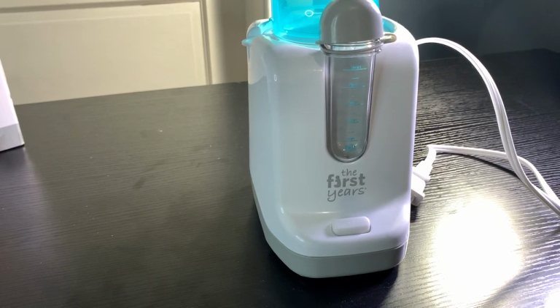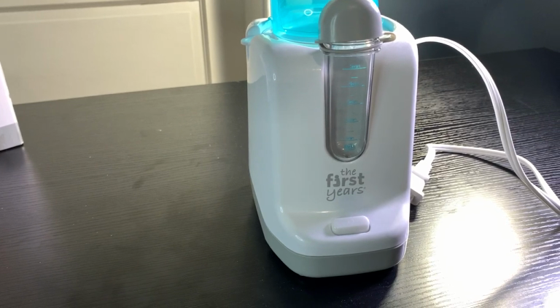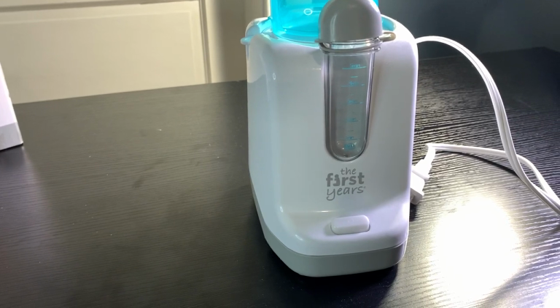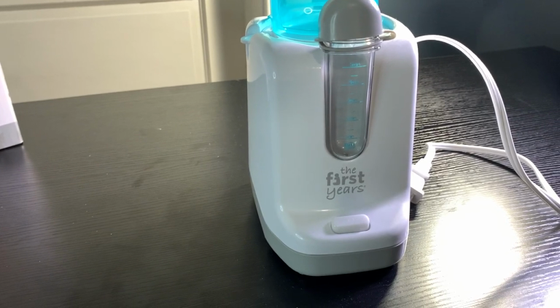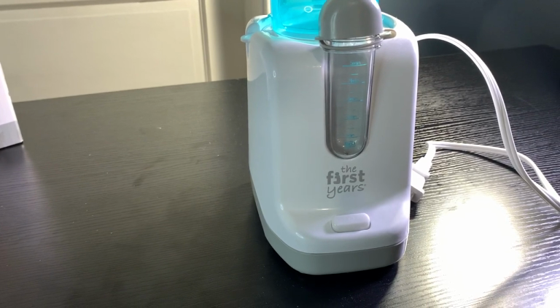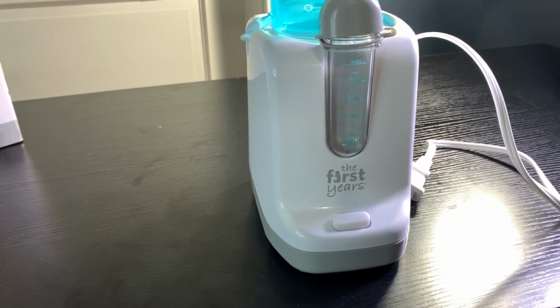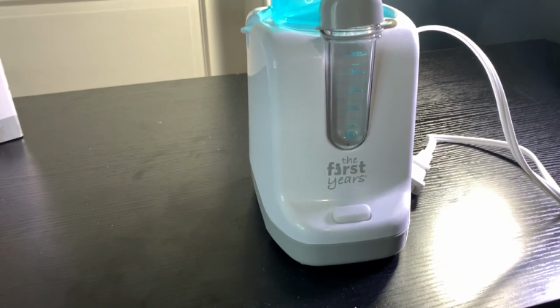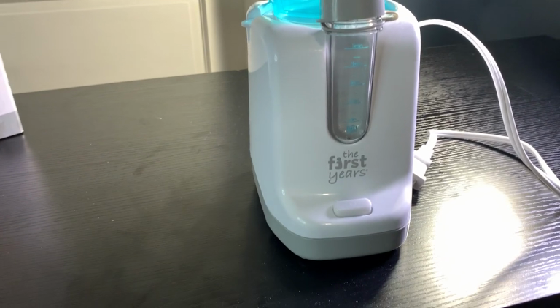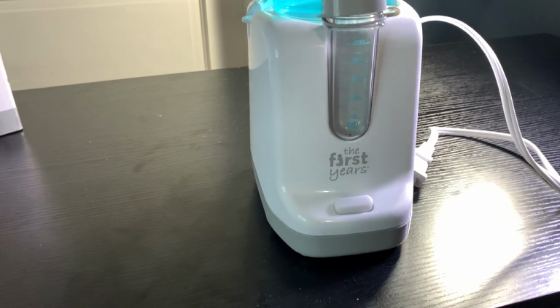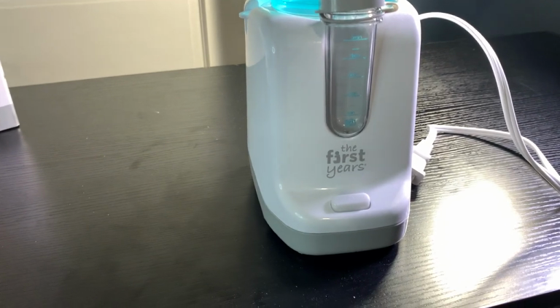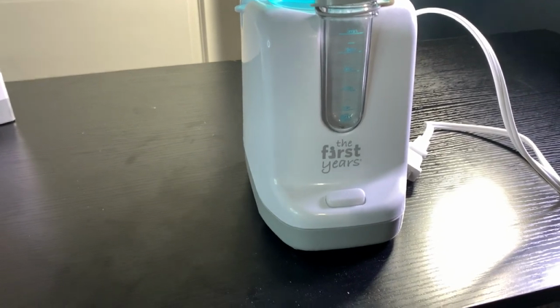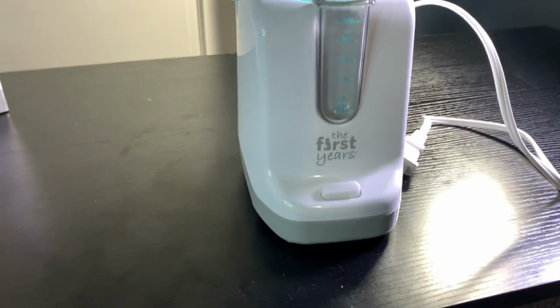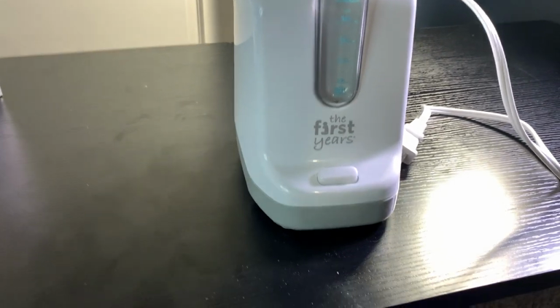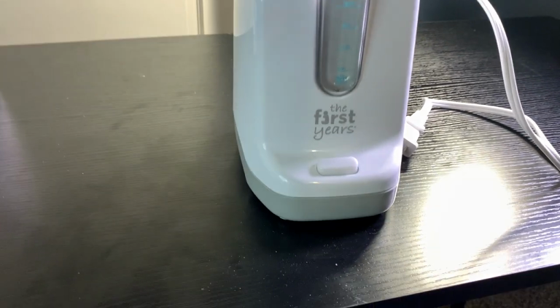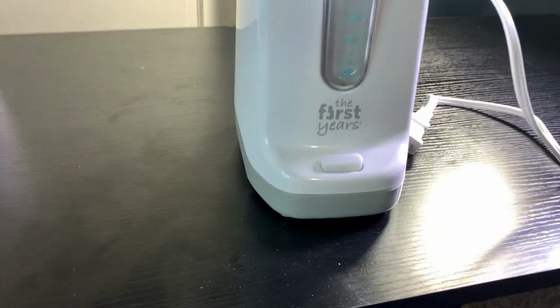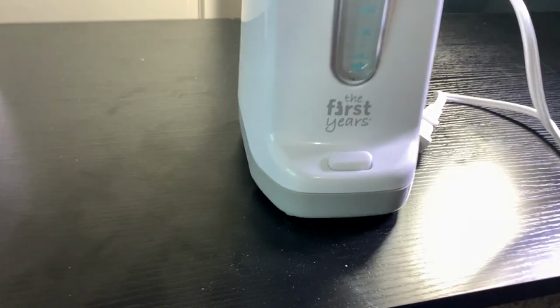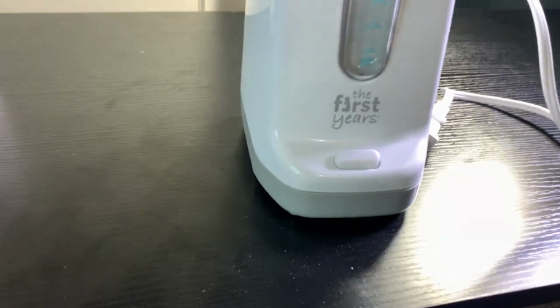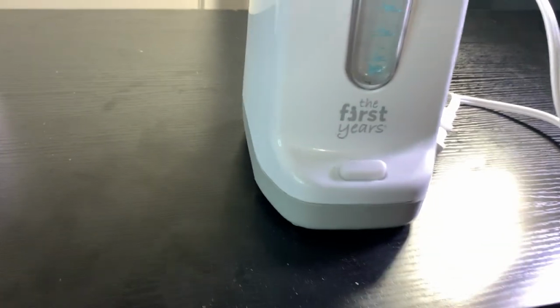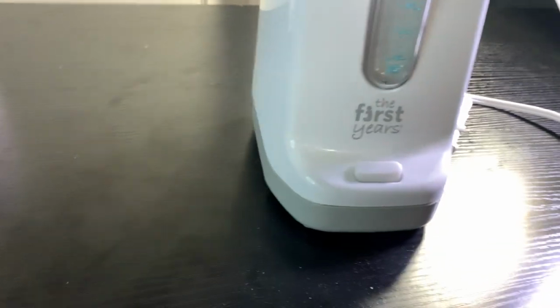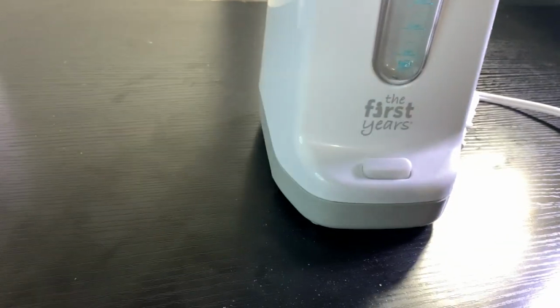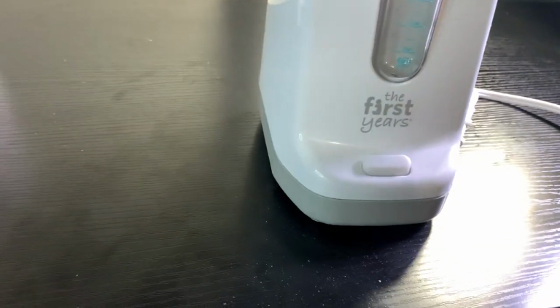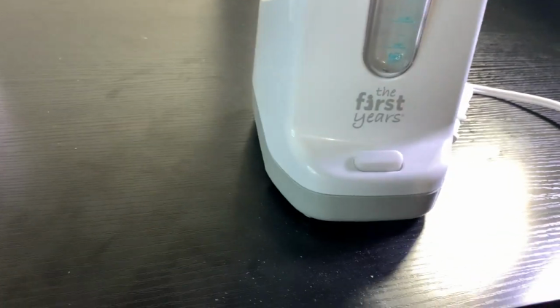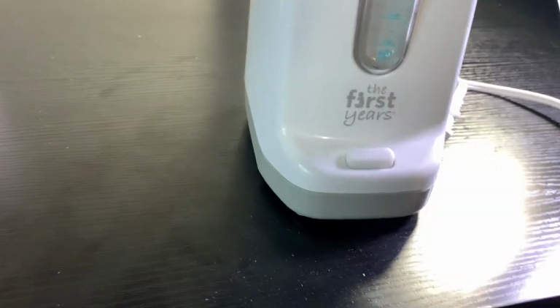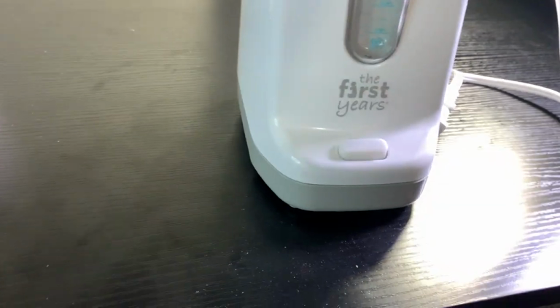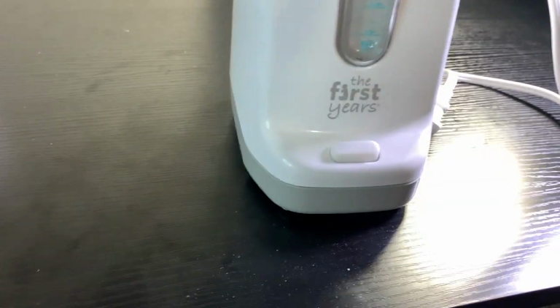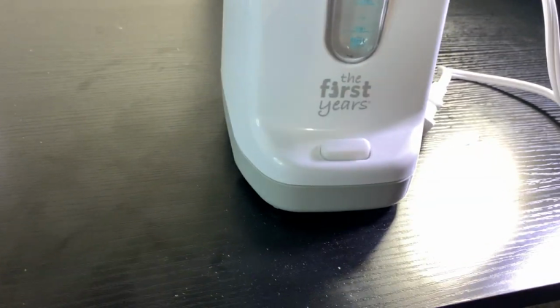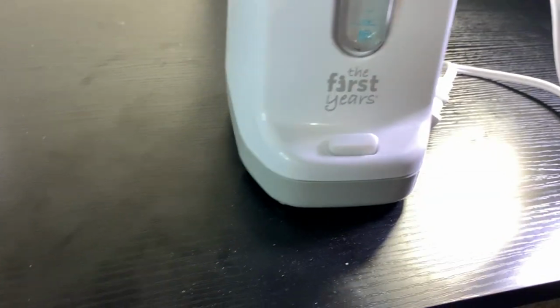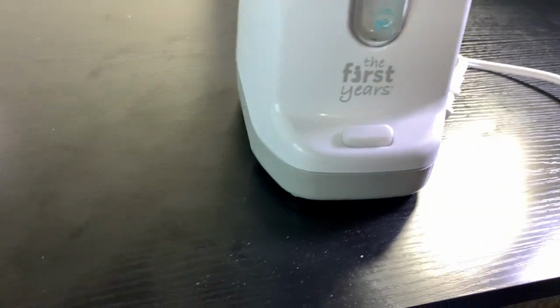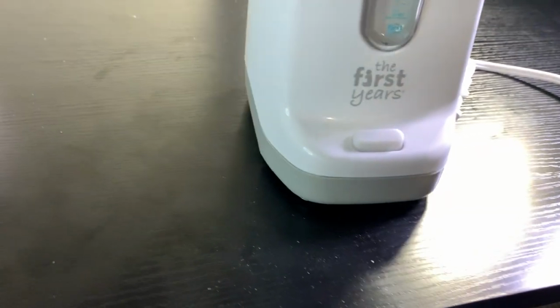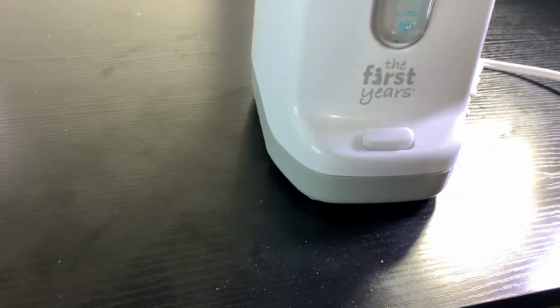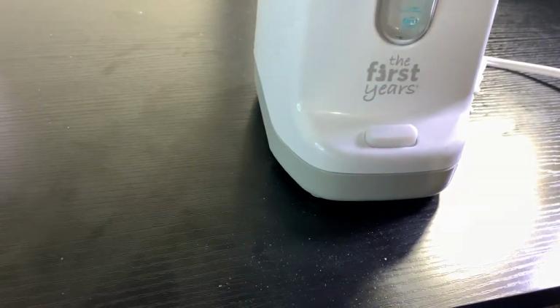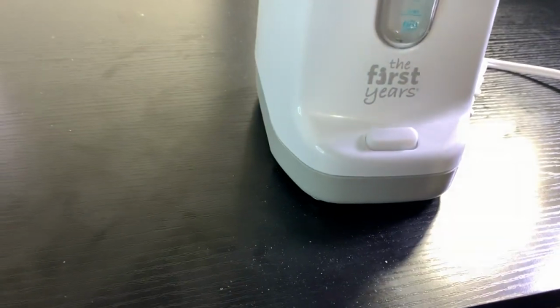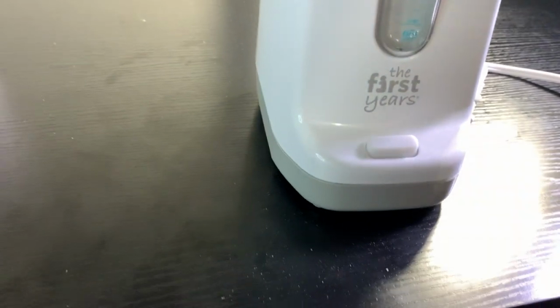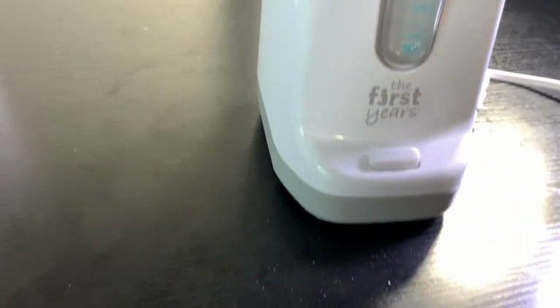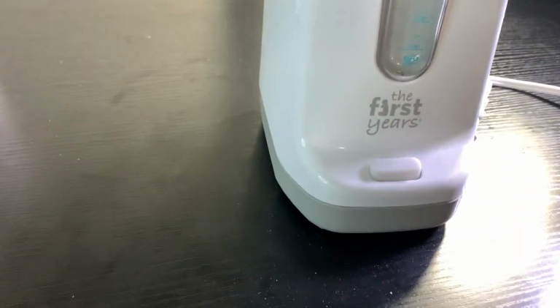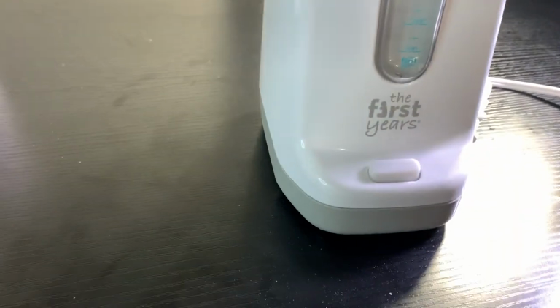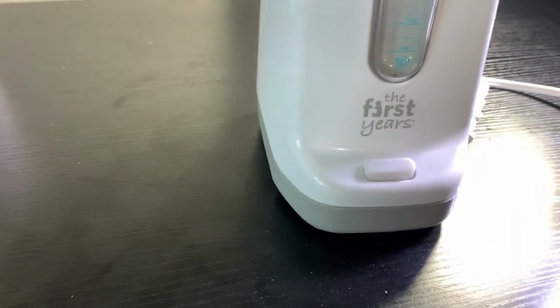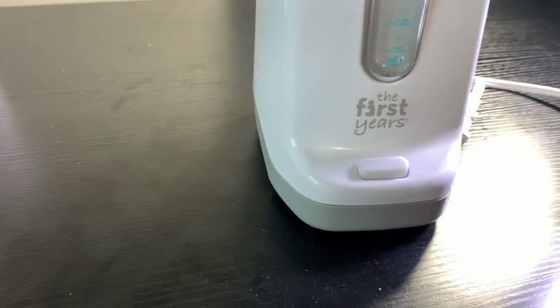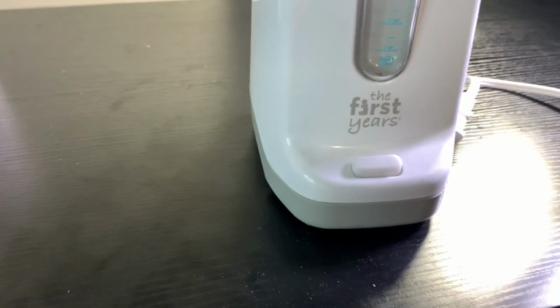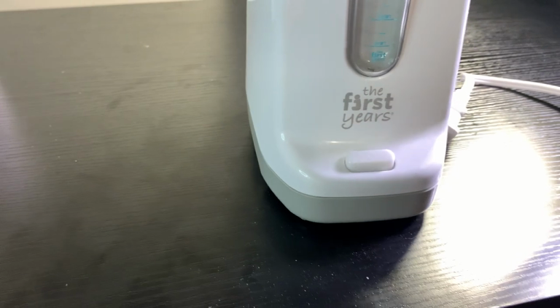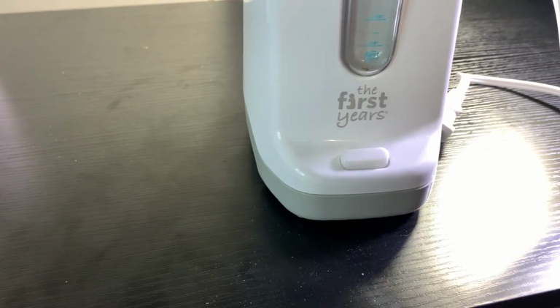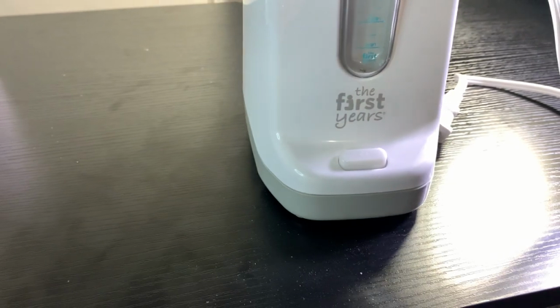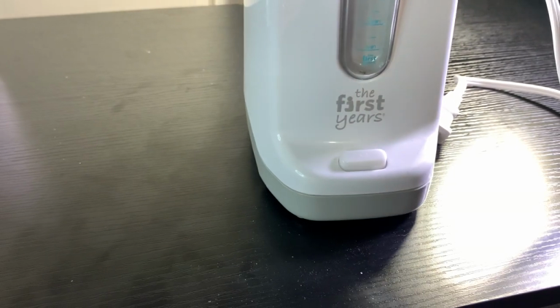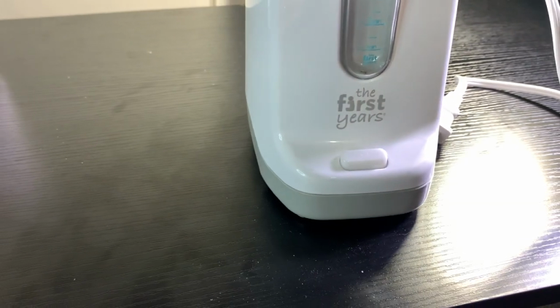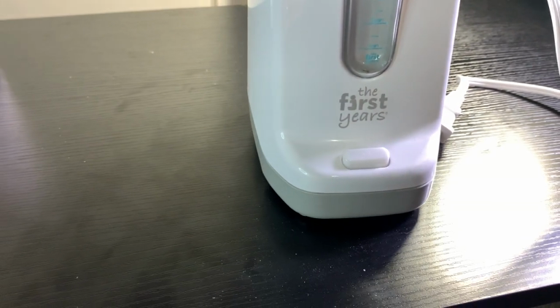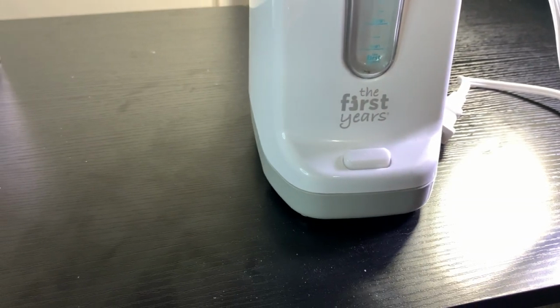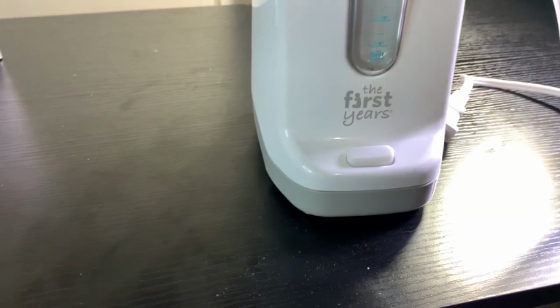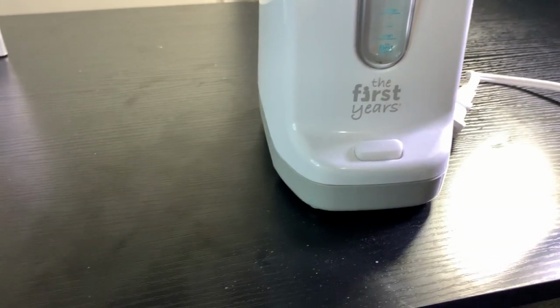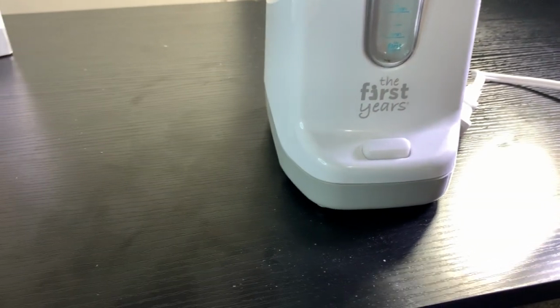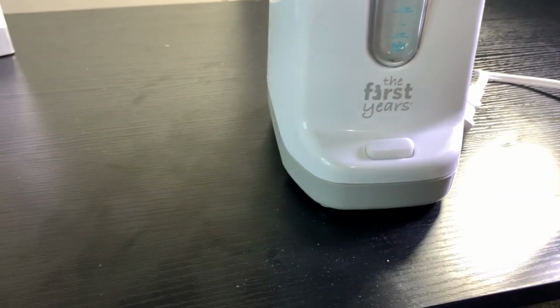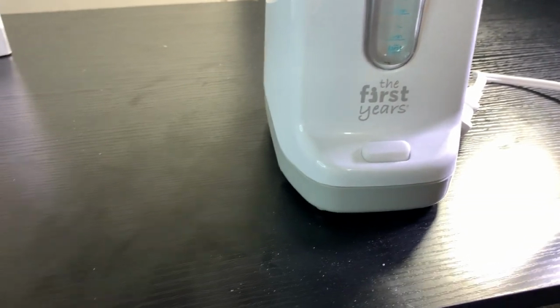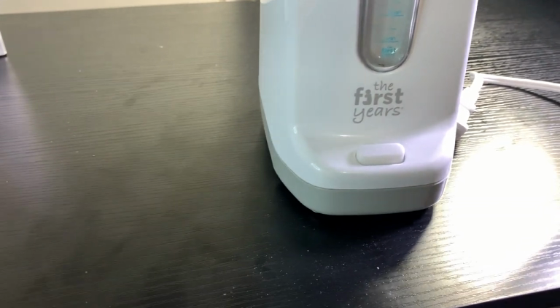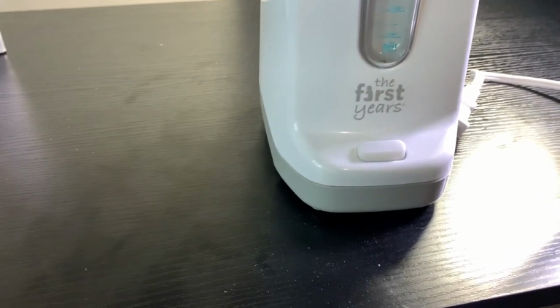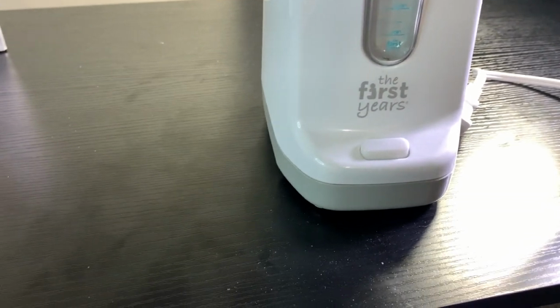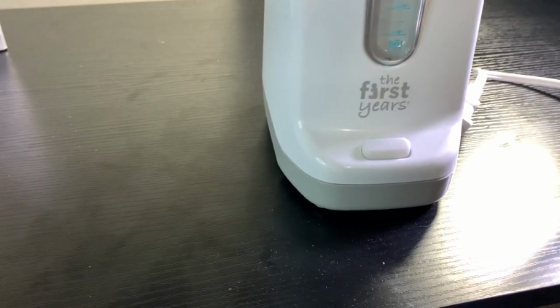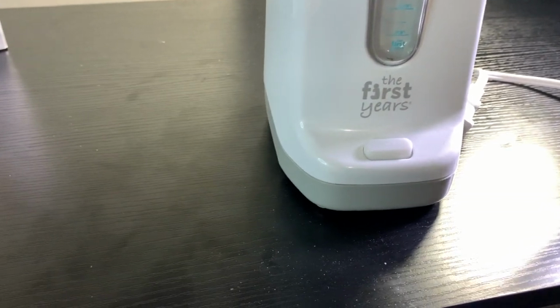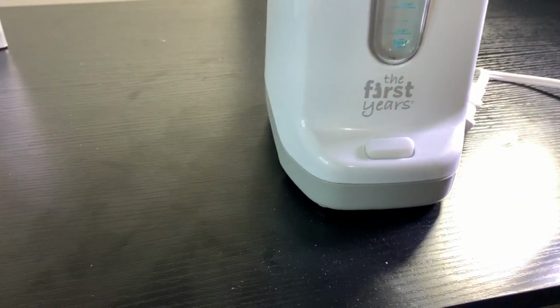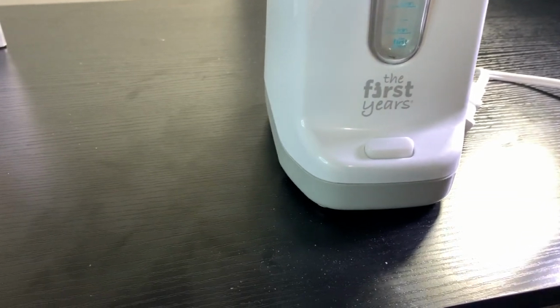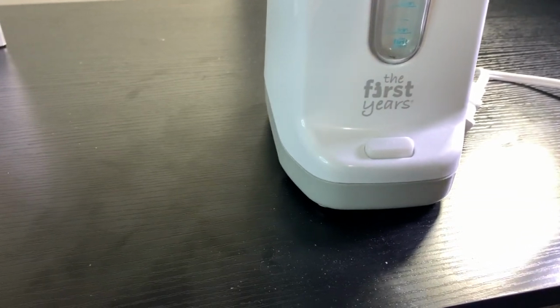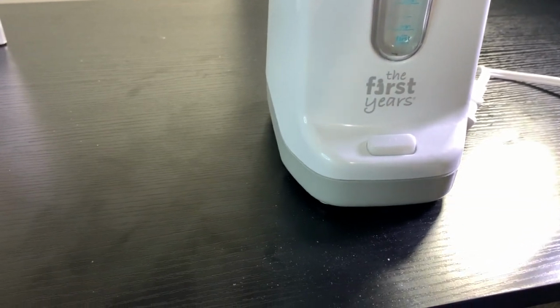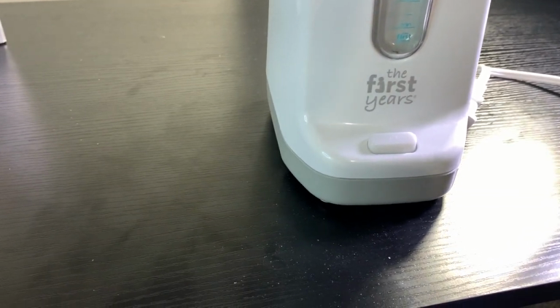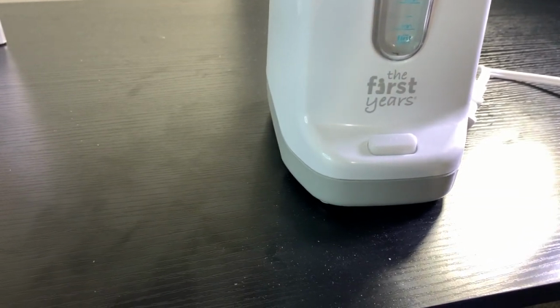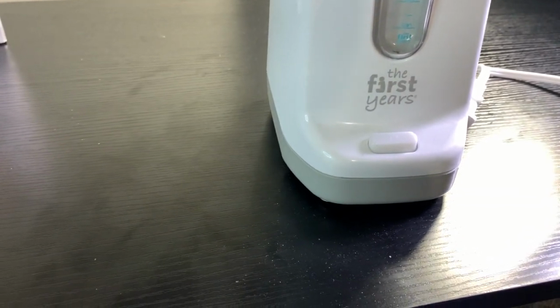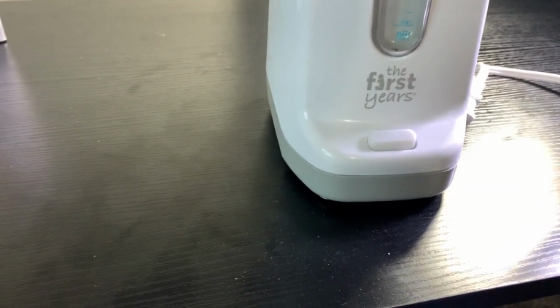Hey there, today we're taking a look at the First Years two-in-one simple serve bottle warmer.